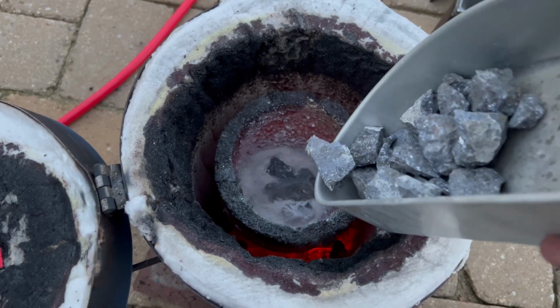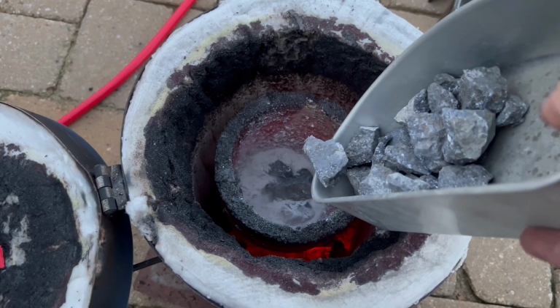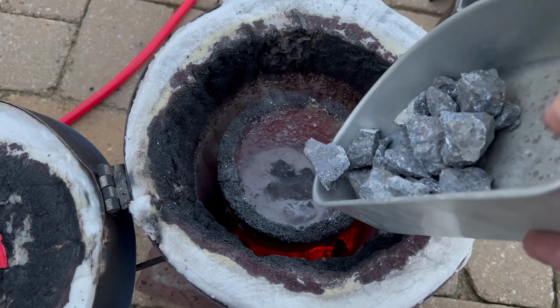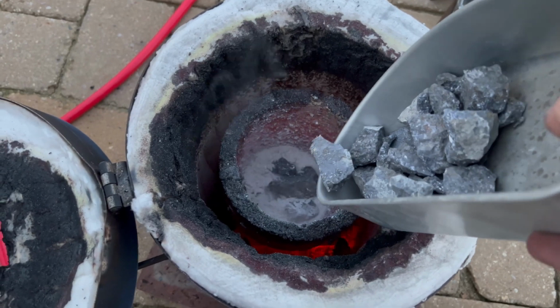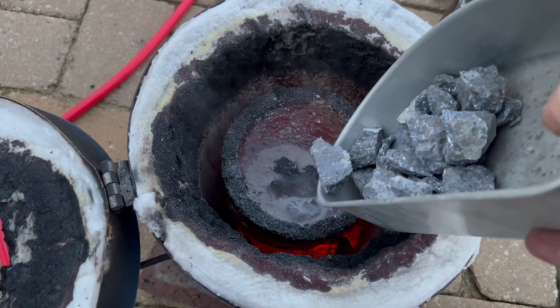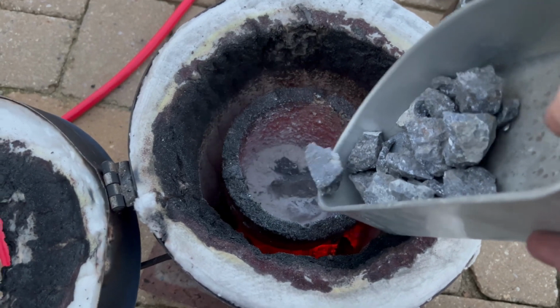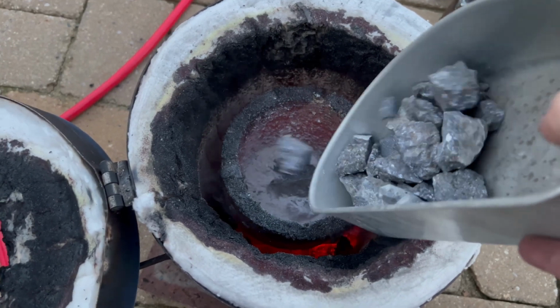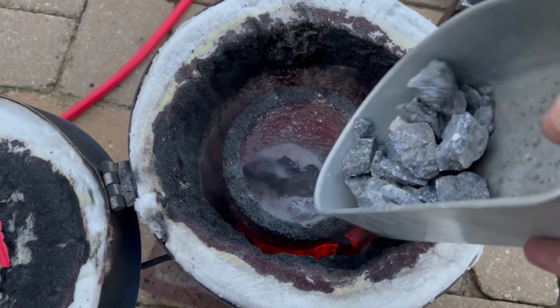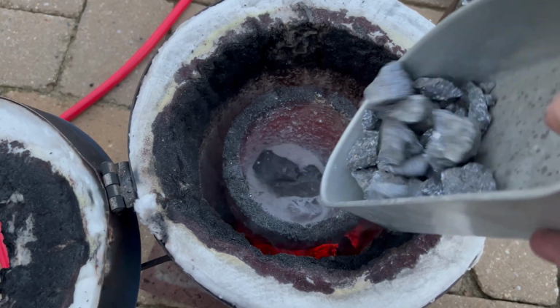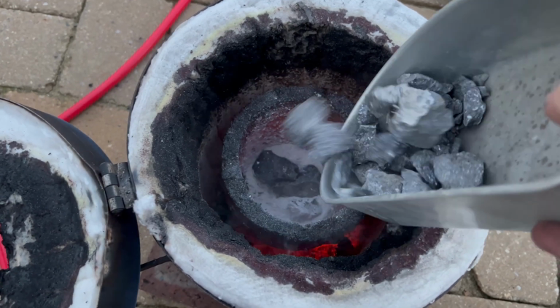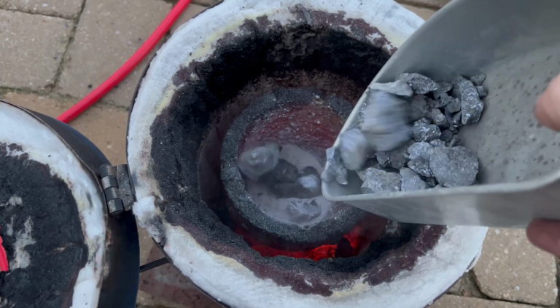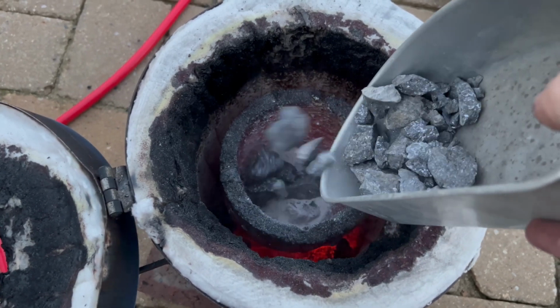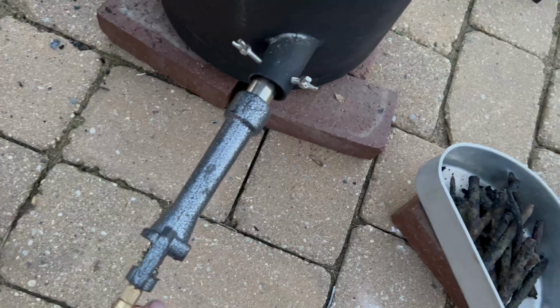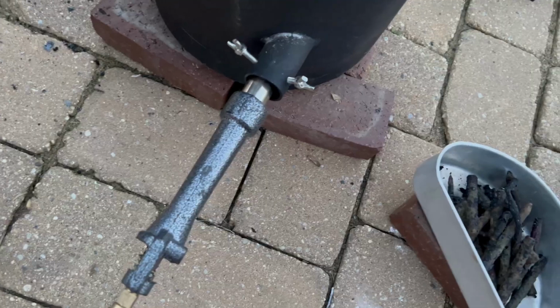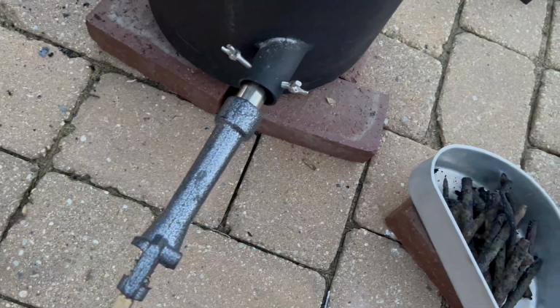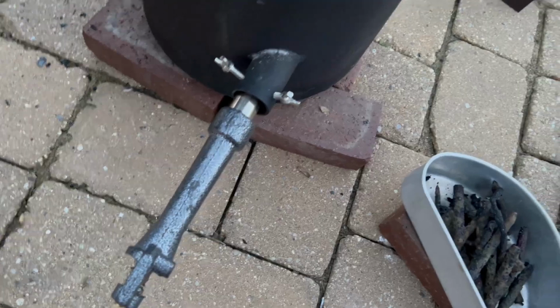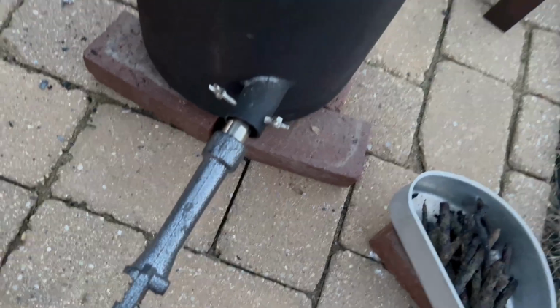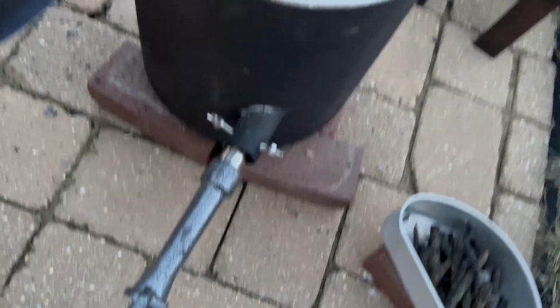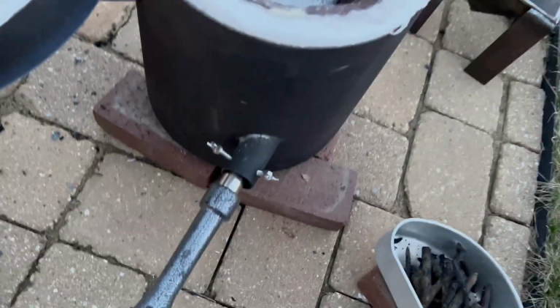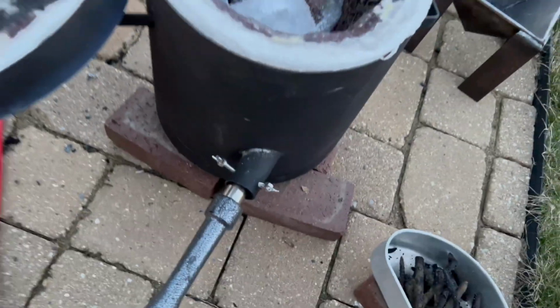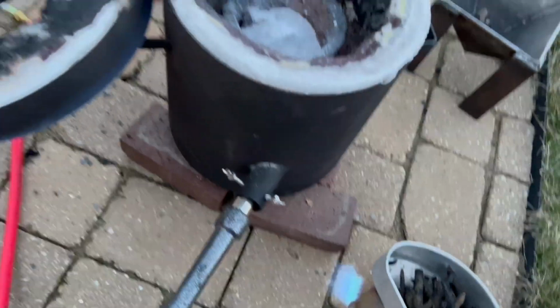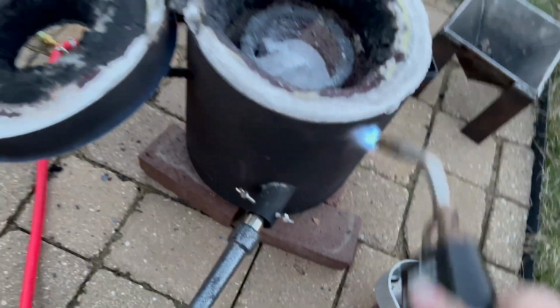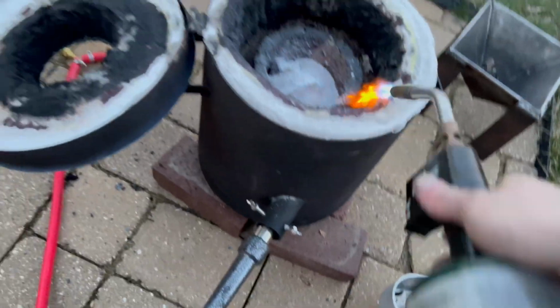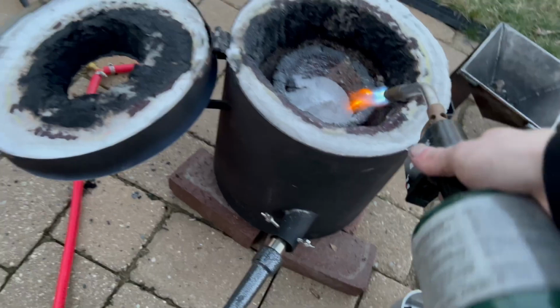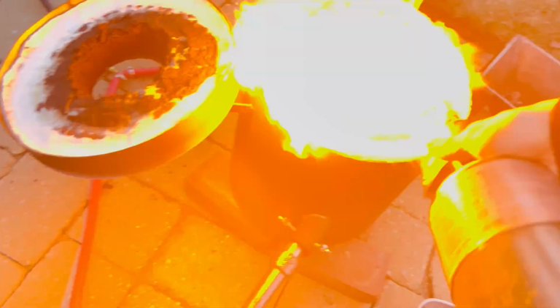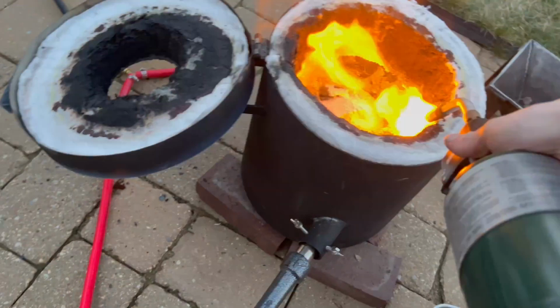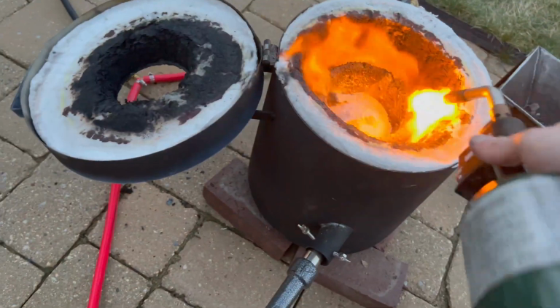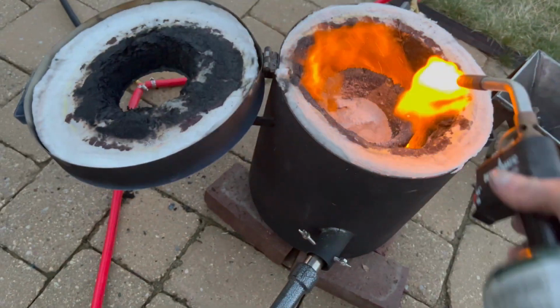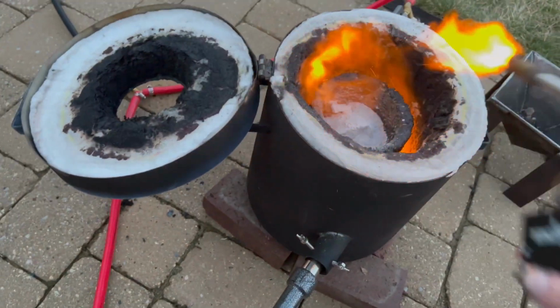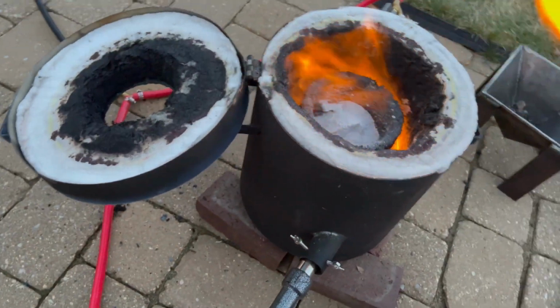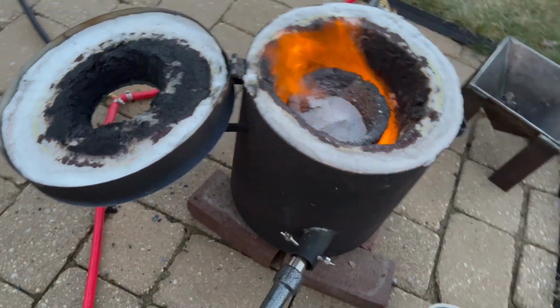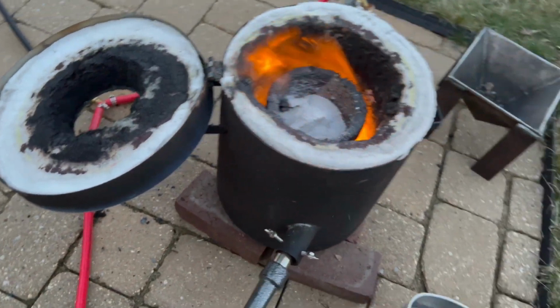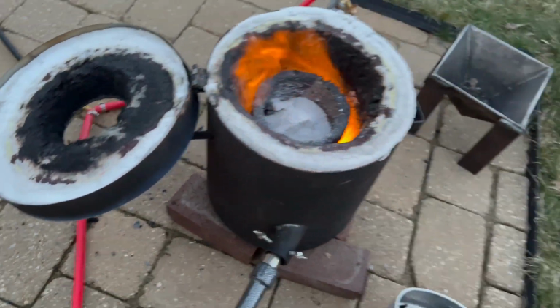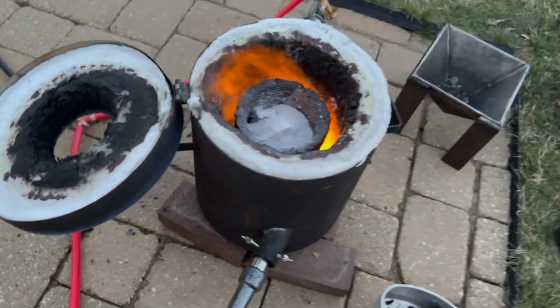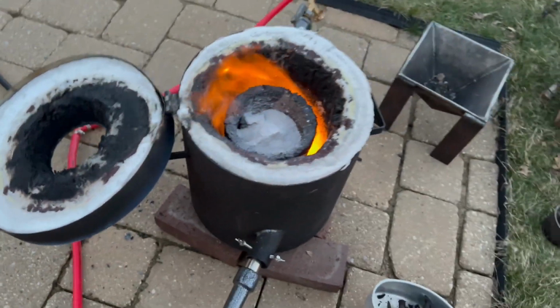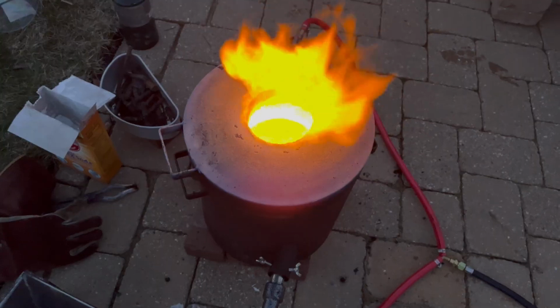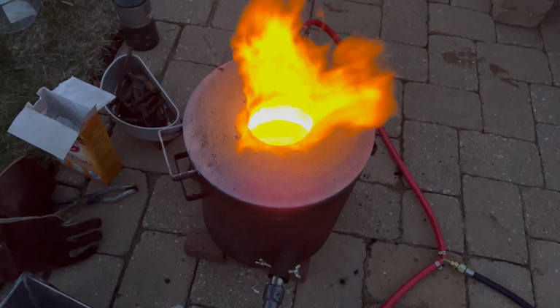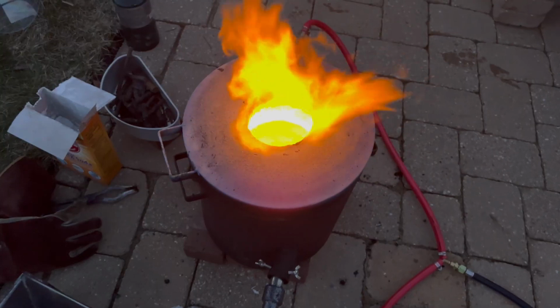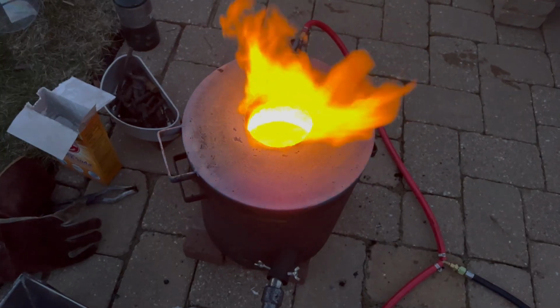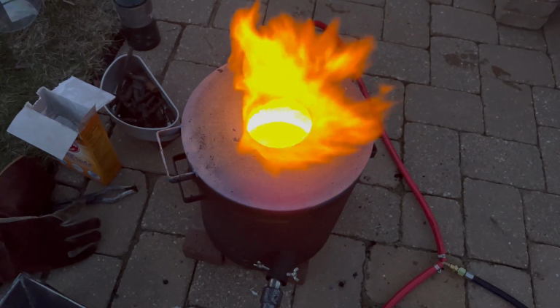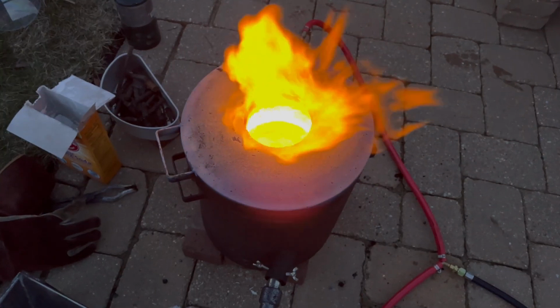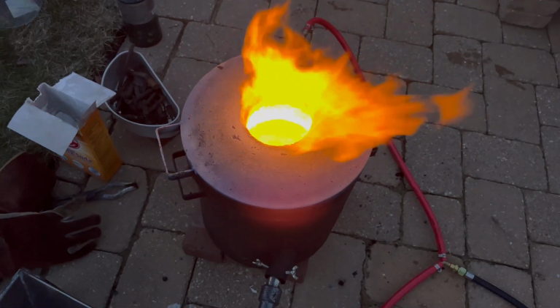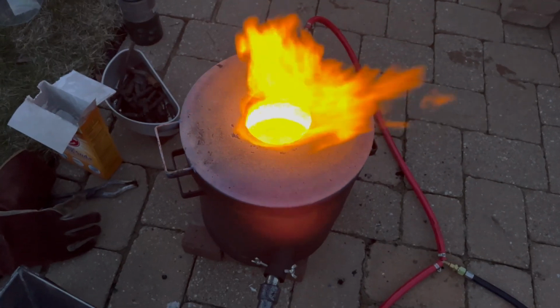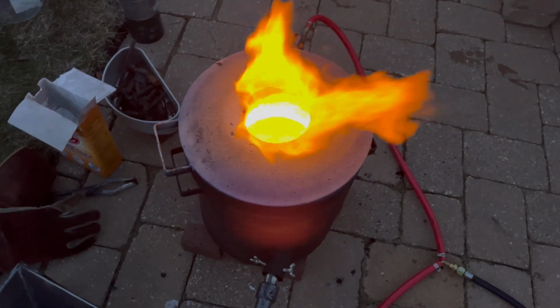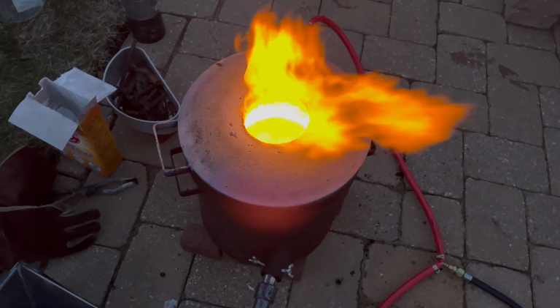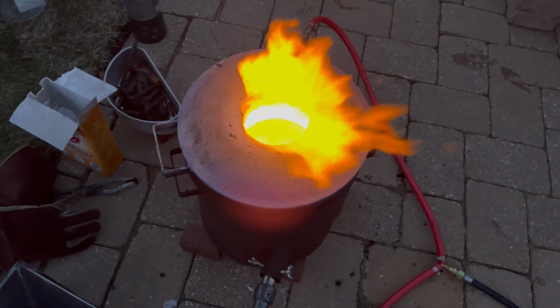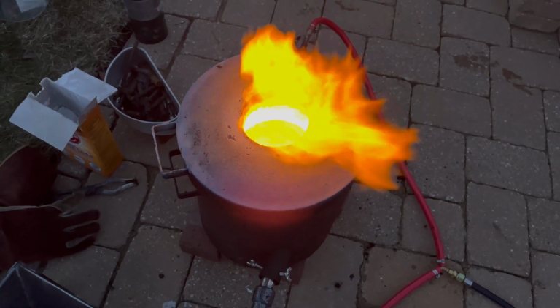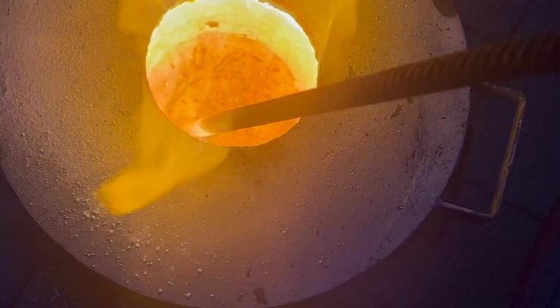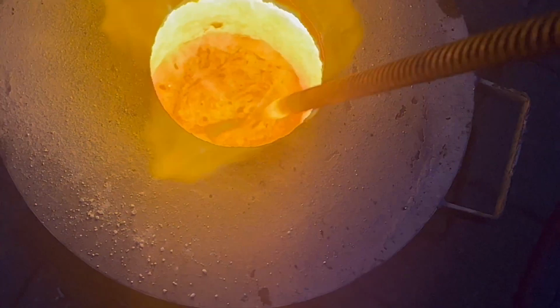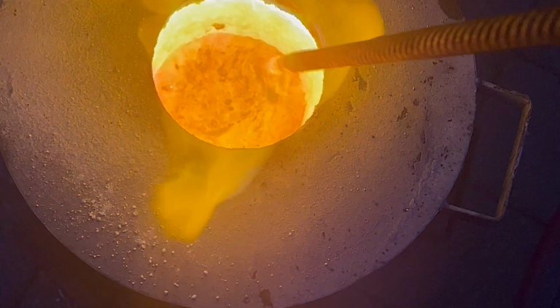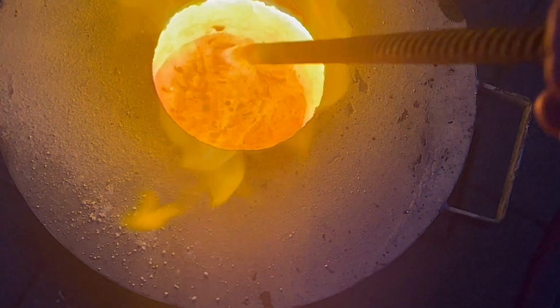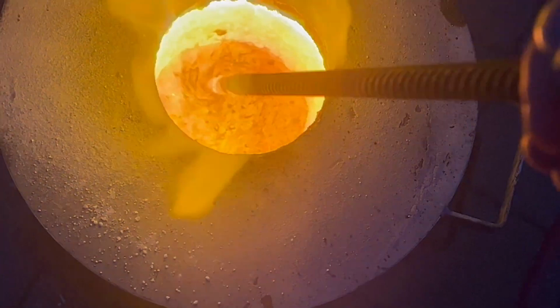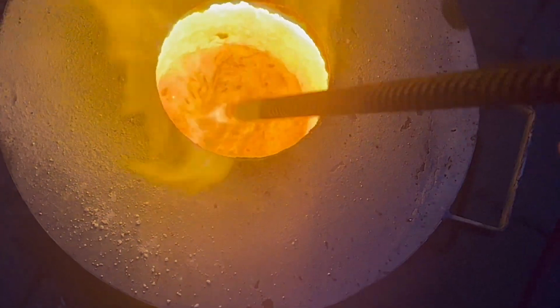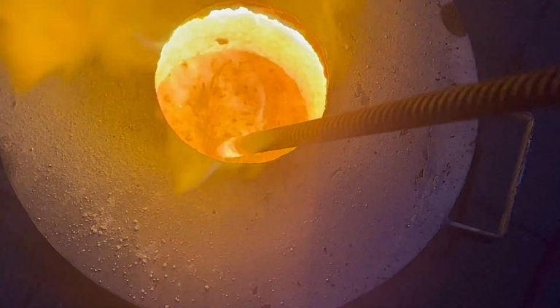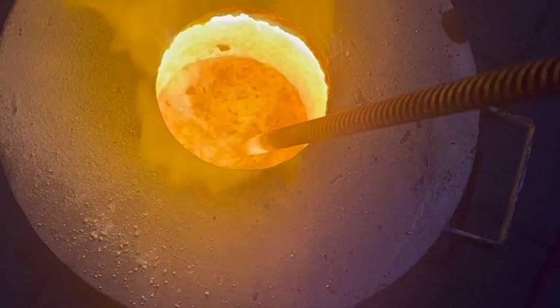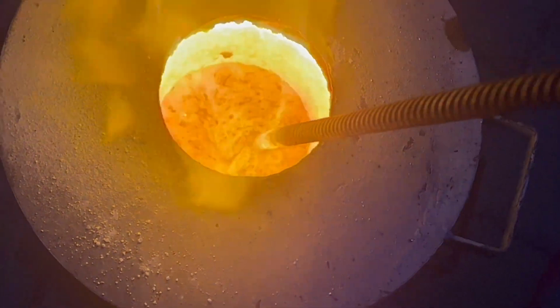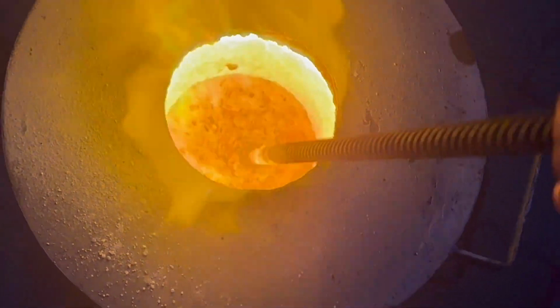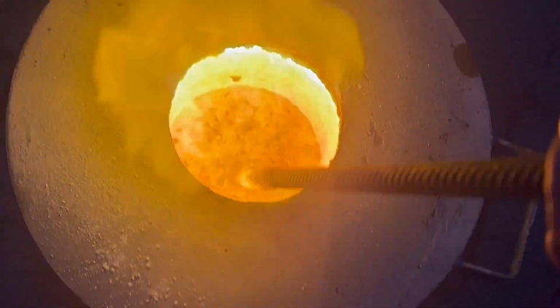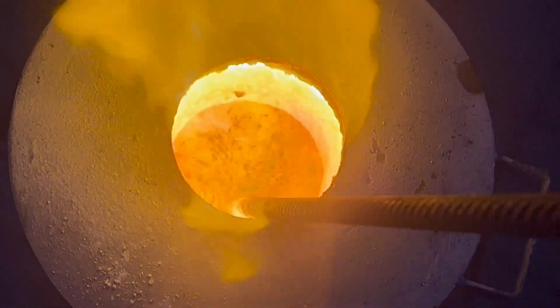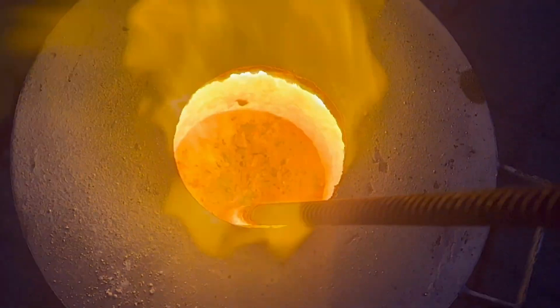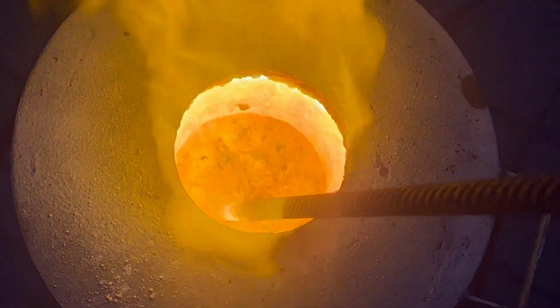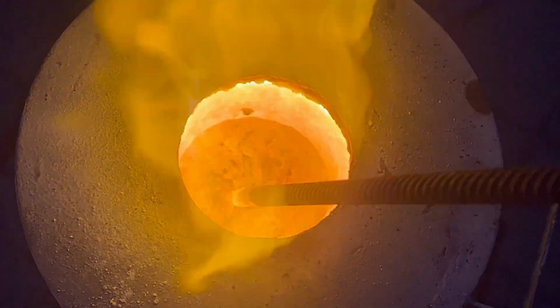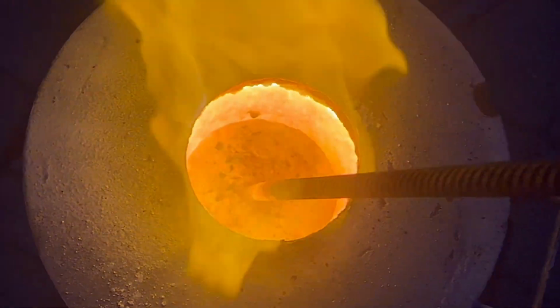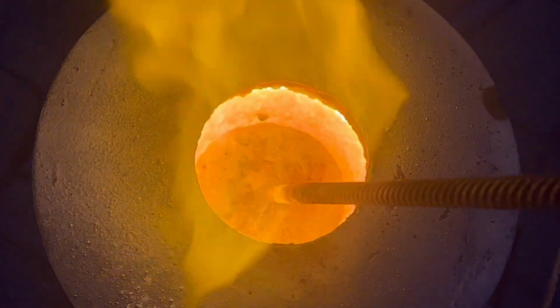Now it's time for the next run. I repeated the same exact process: start the furnace, melt, add iron, stir, stir, stir, wait, and wait.